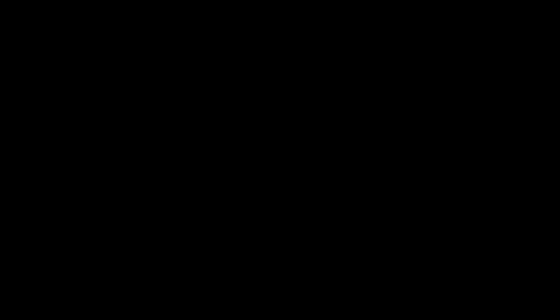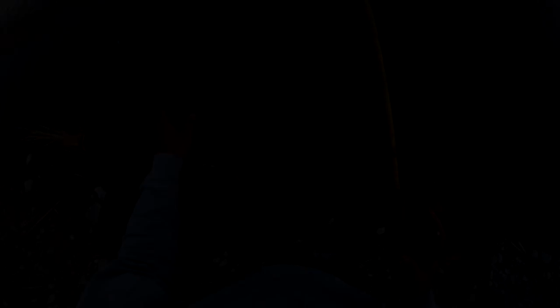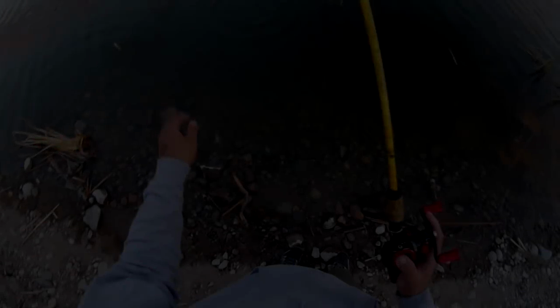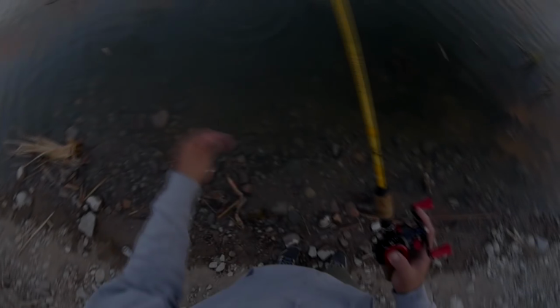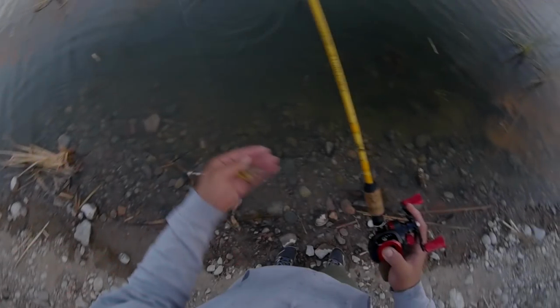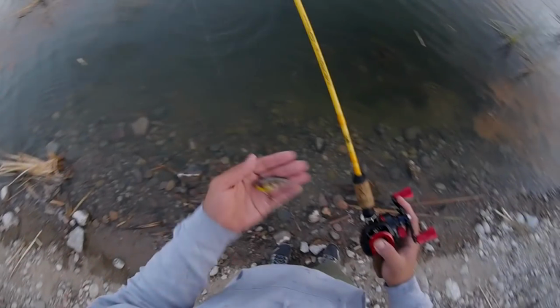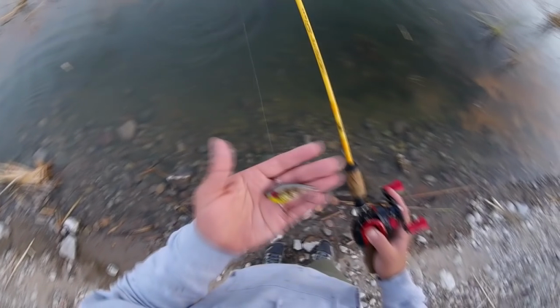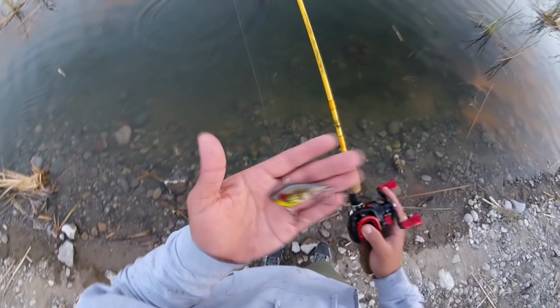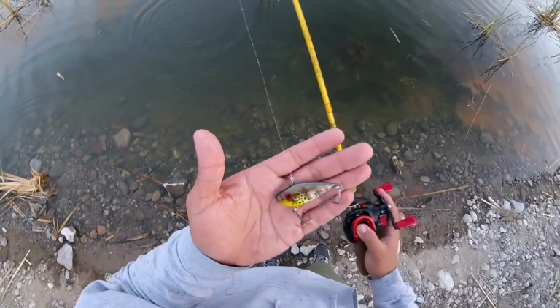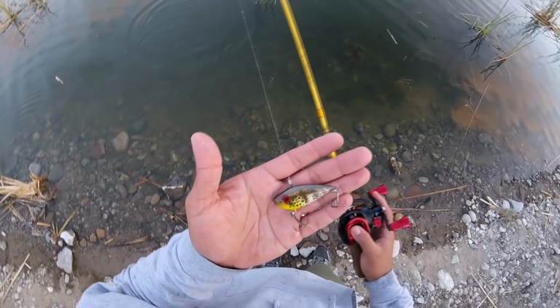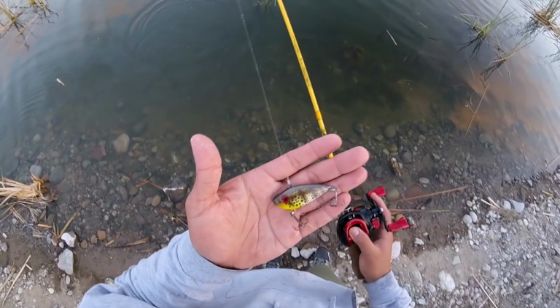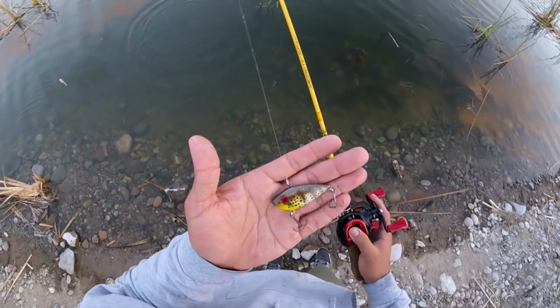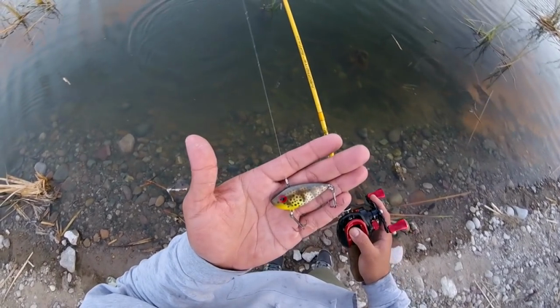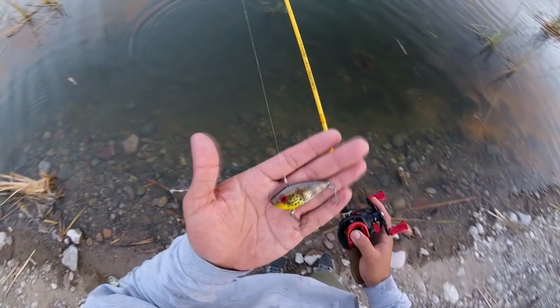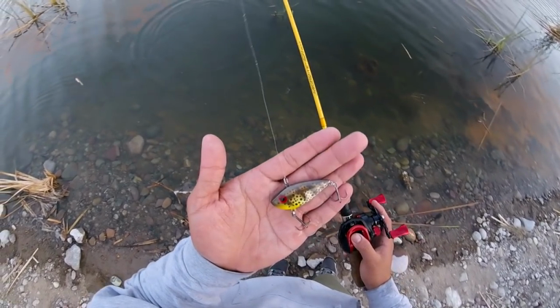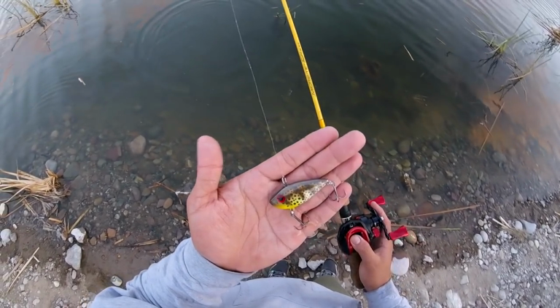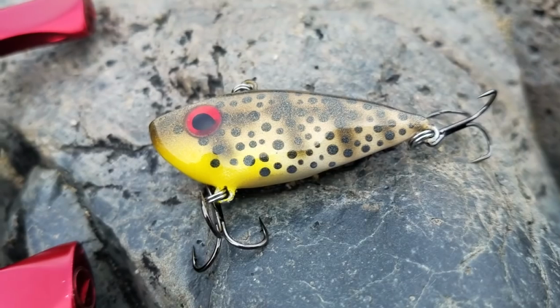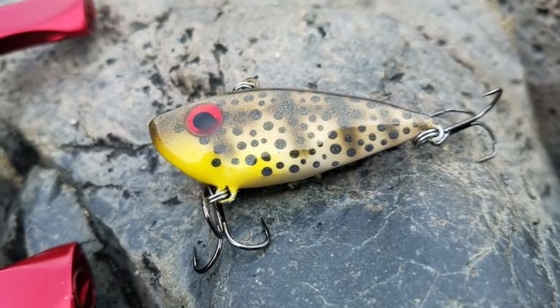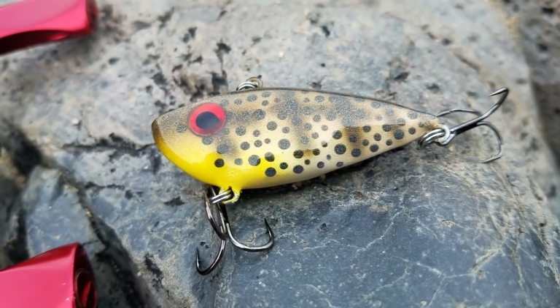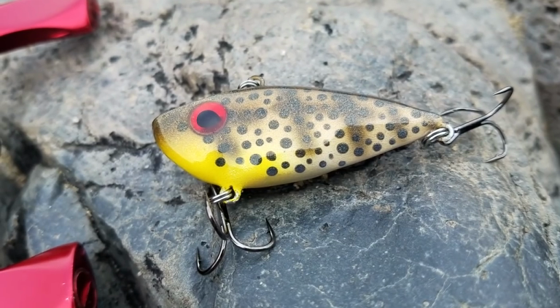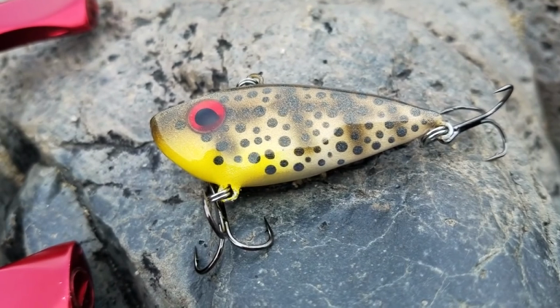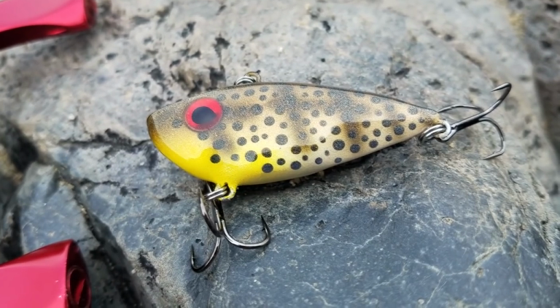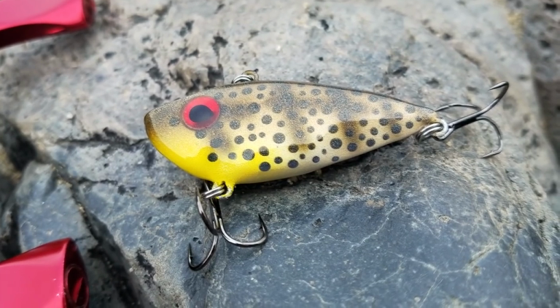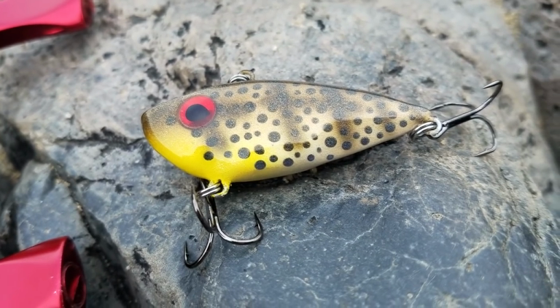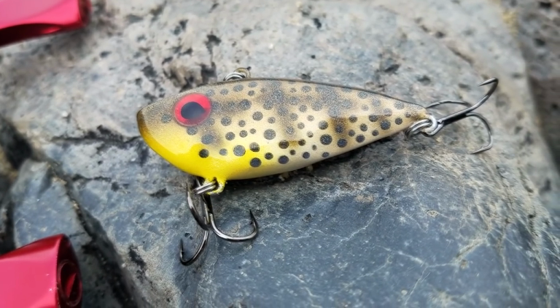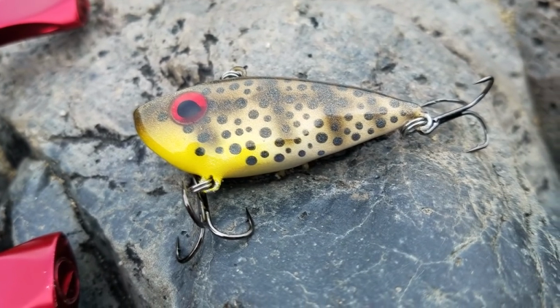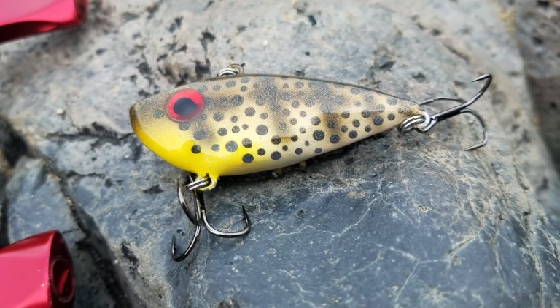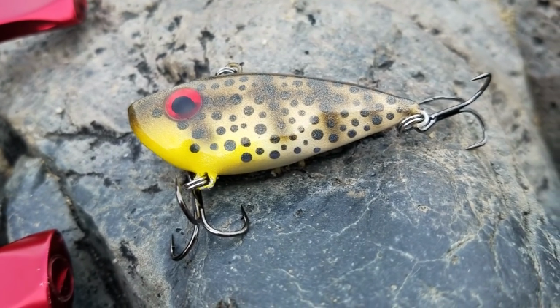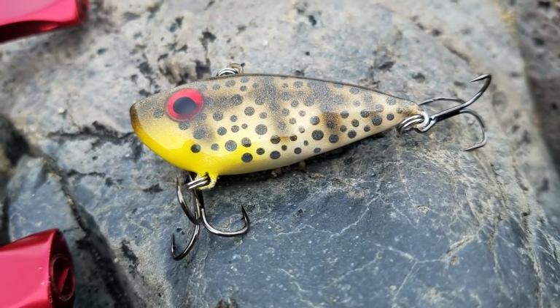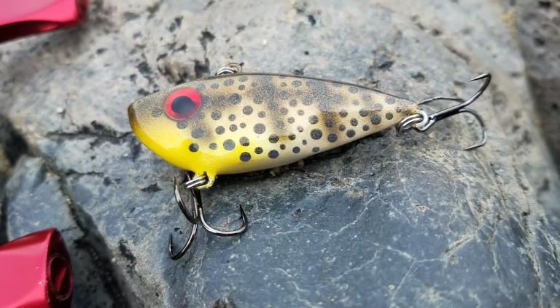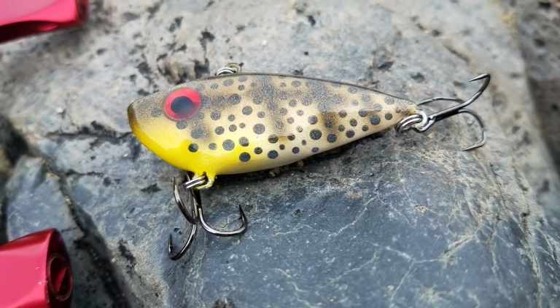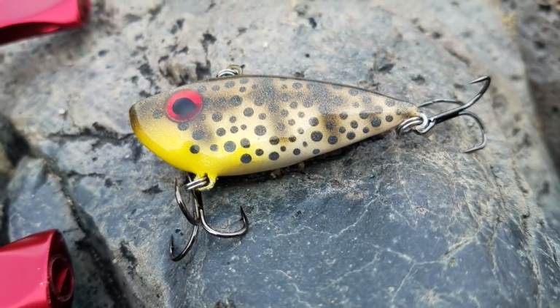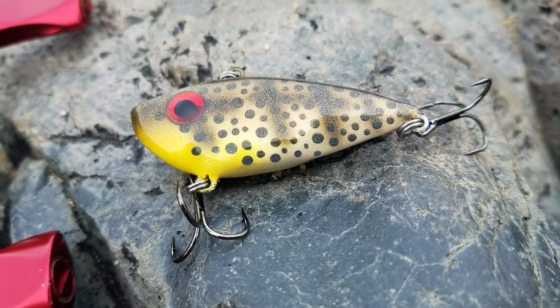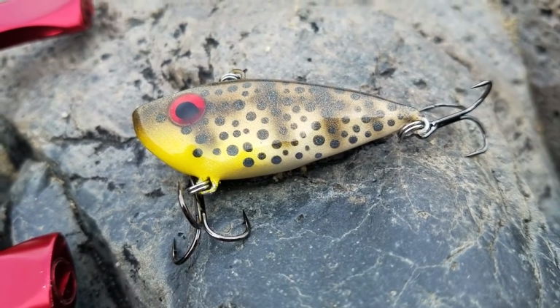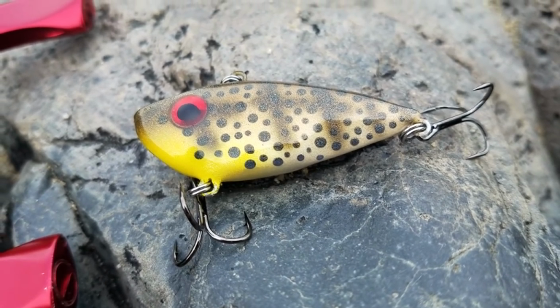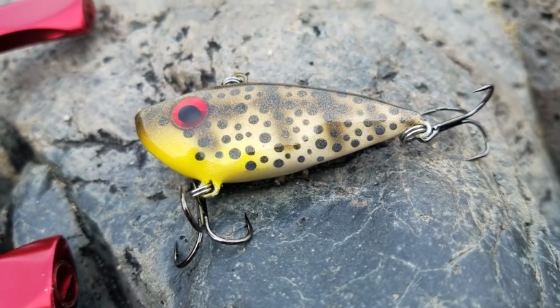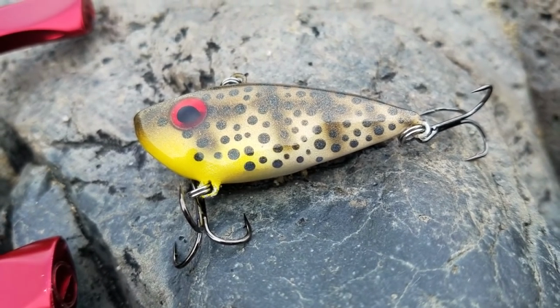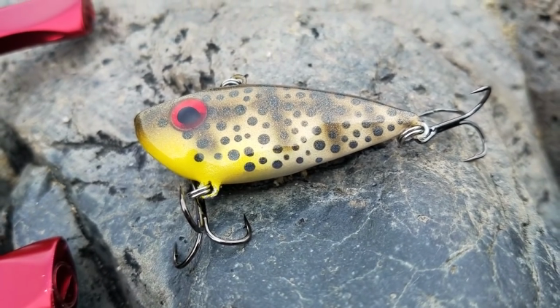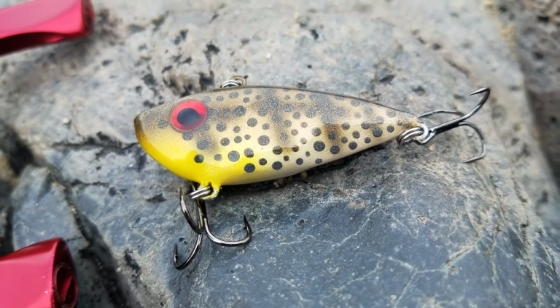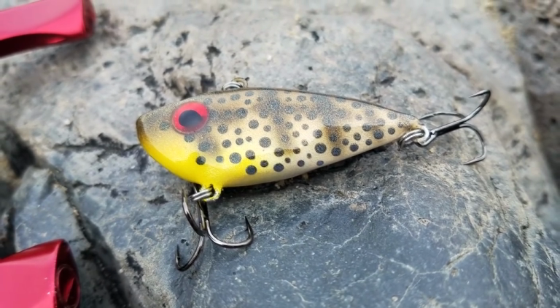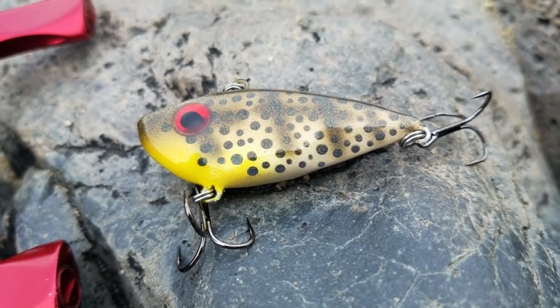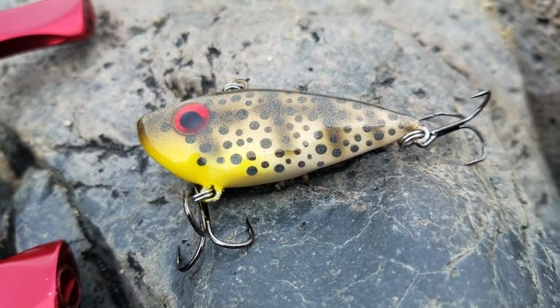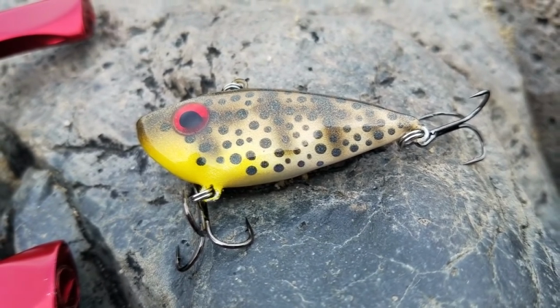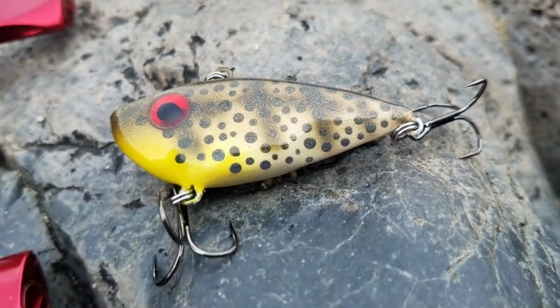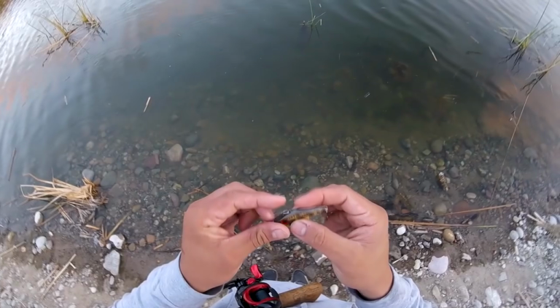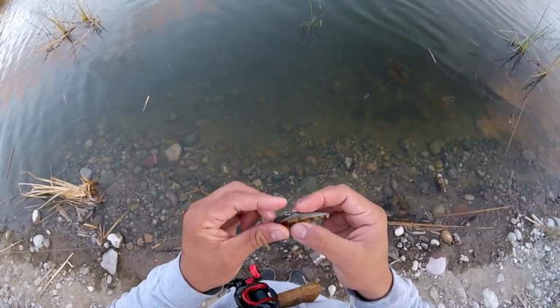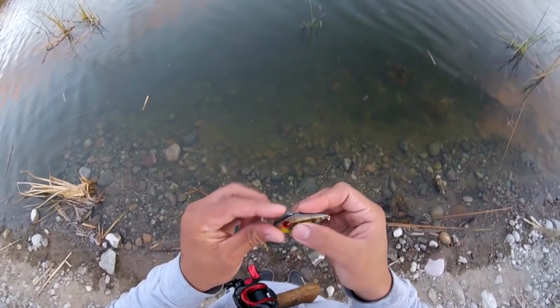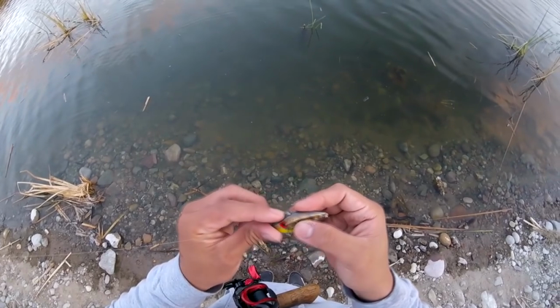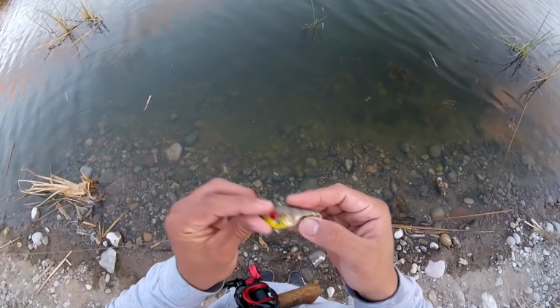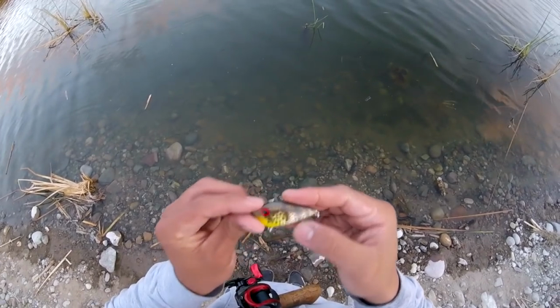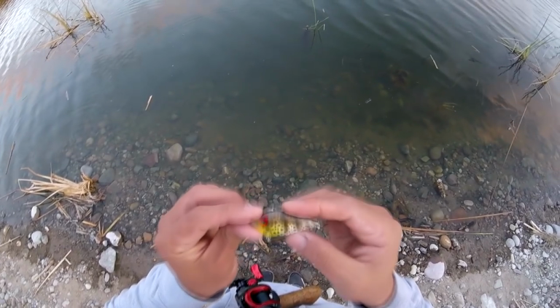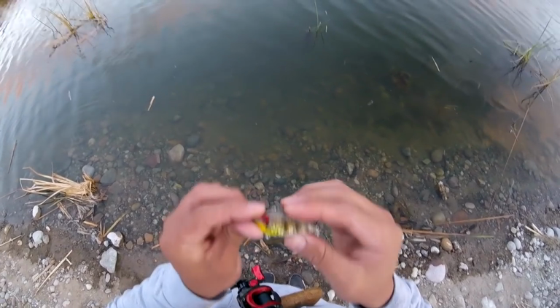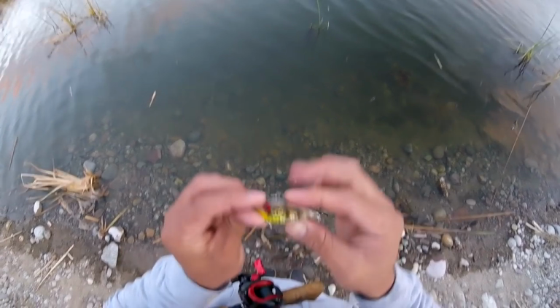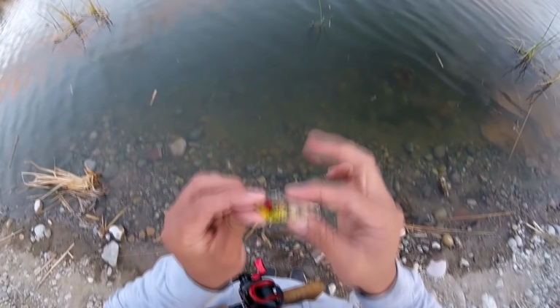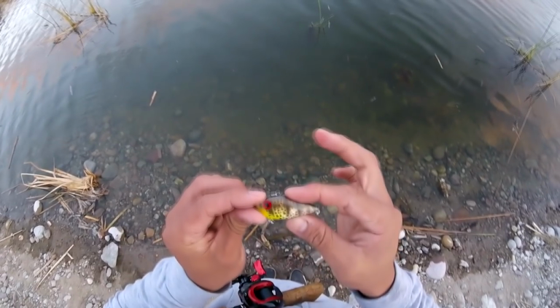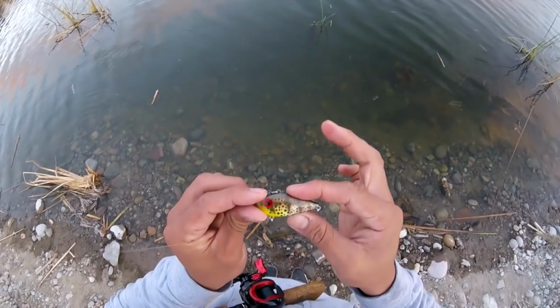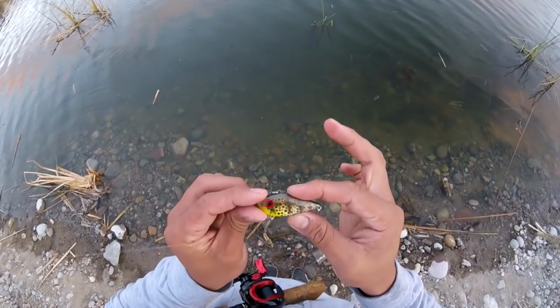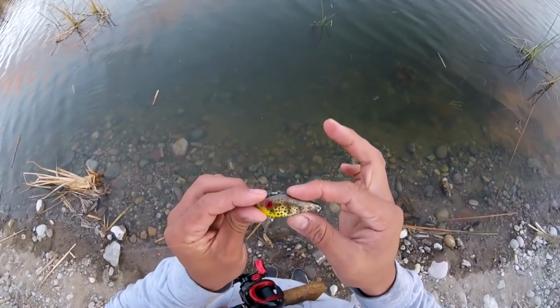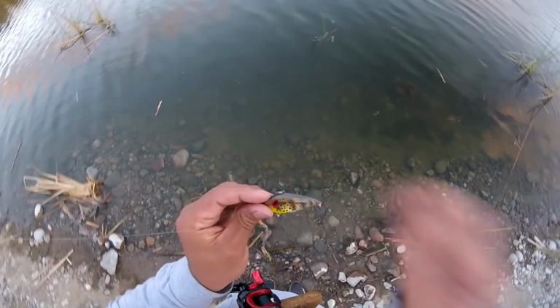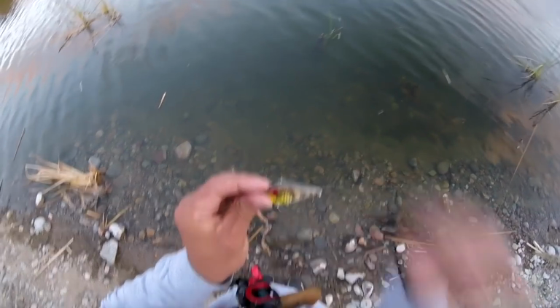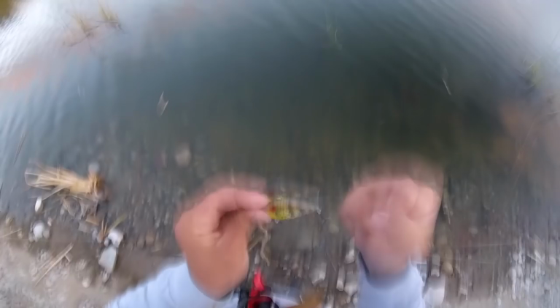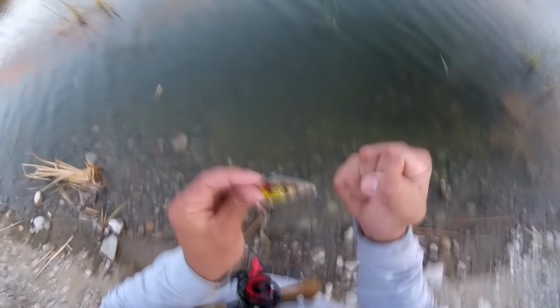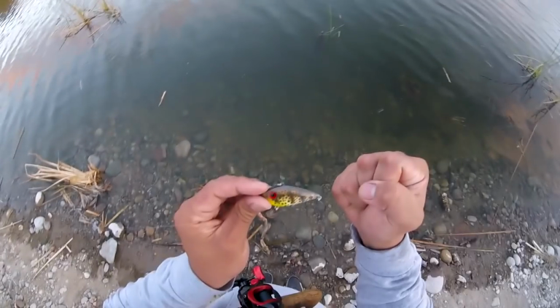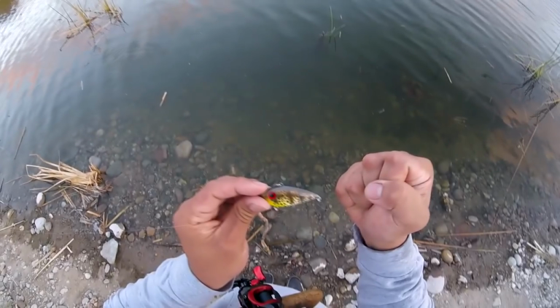What do you think, guys? Do you think we can catch a largemouth bass on the Spotted Bay Bass lipless crankbait? But you never know until we try. Let's go!